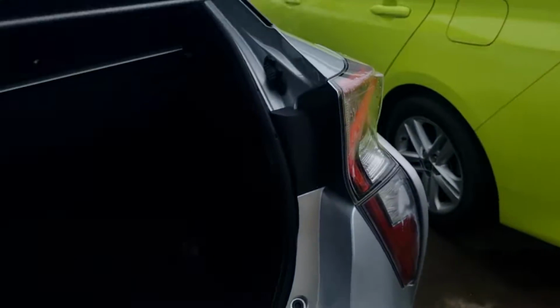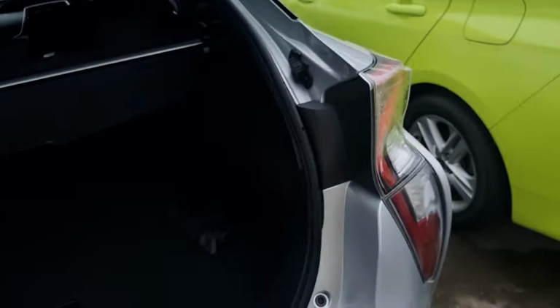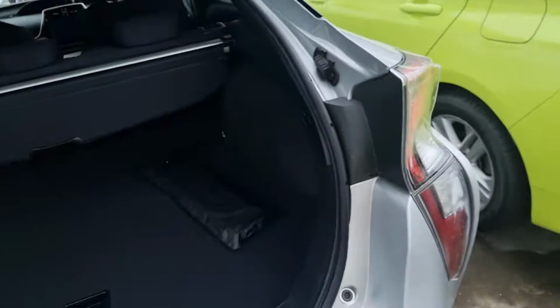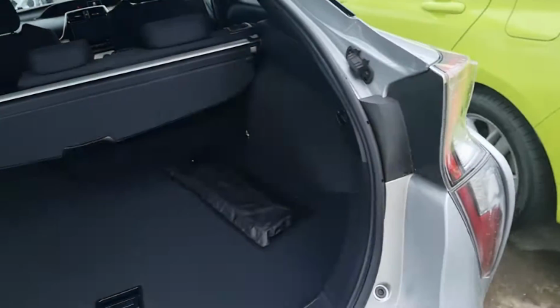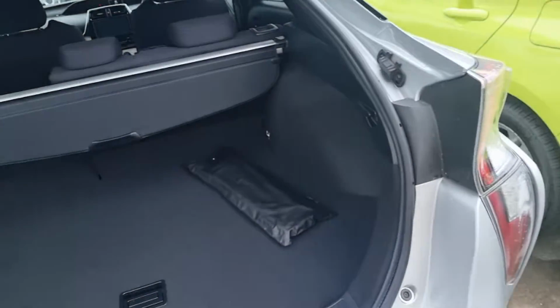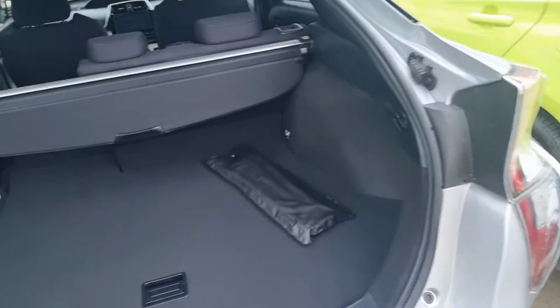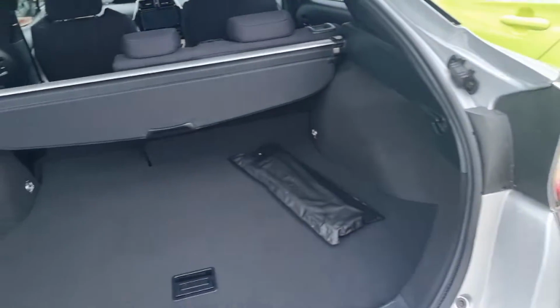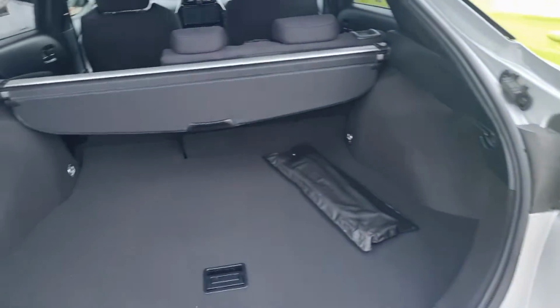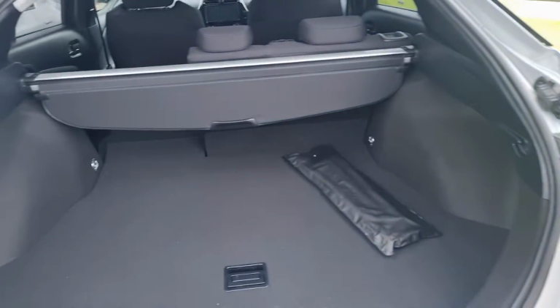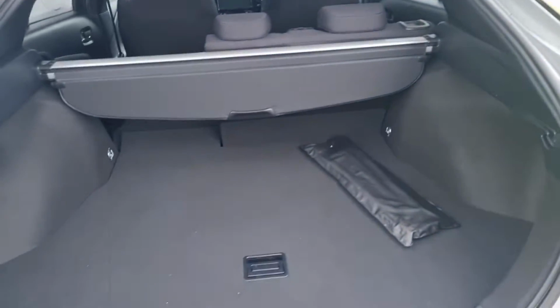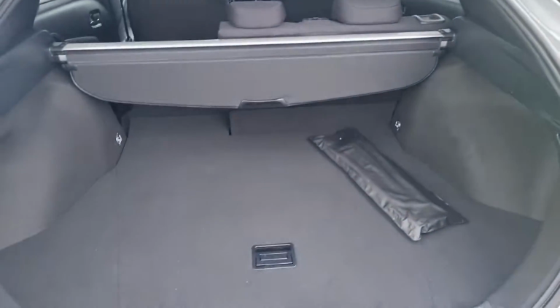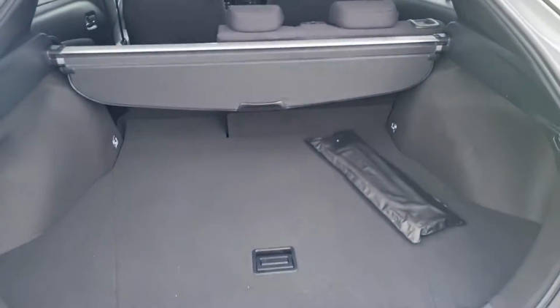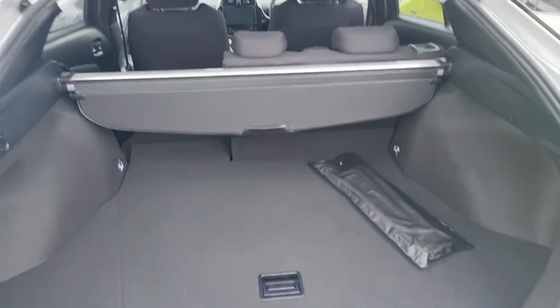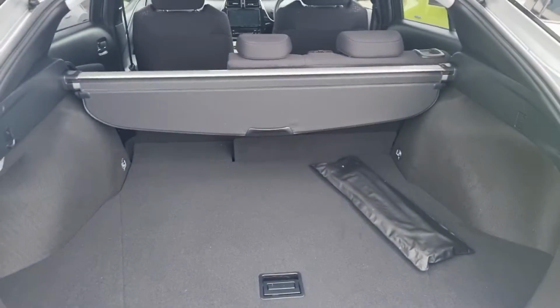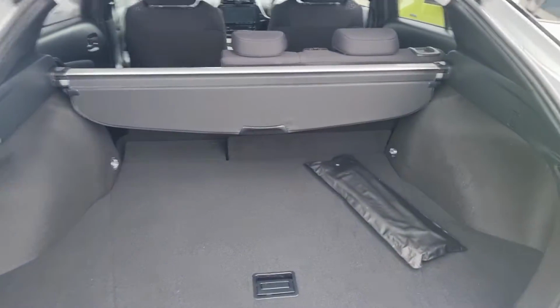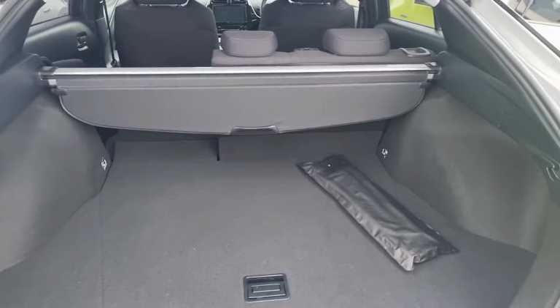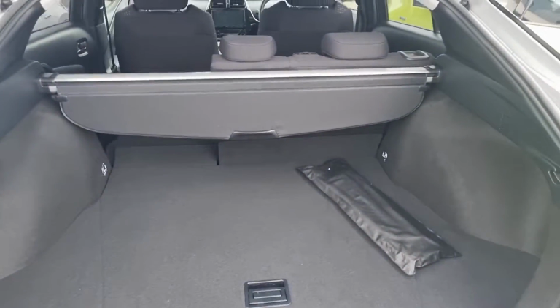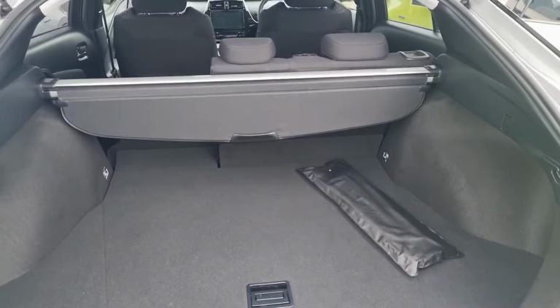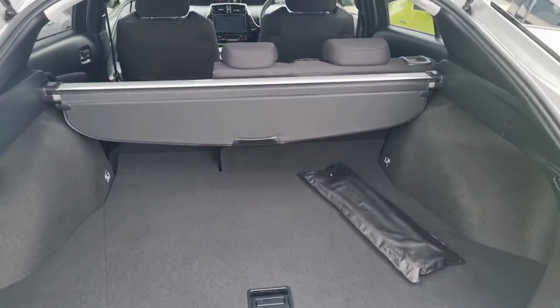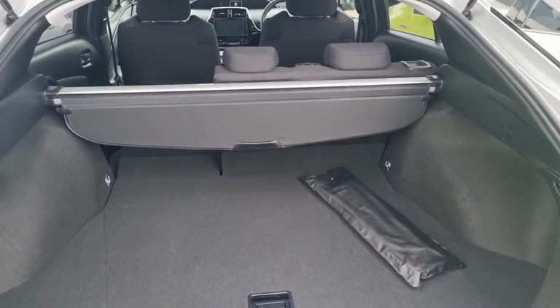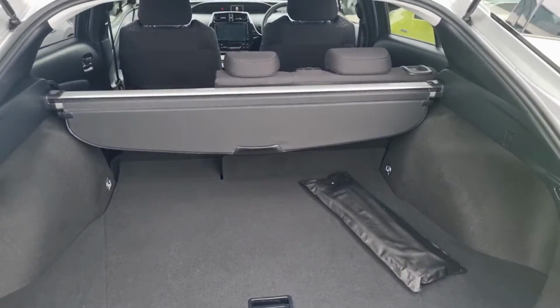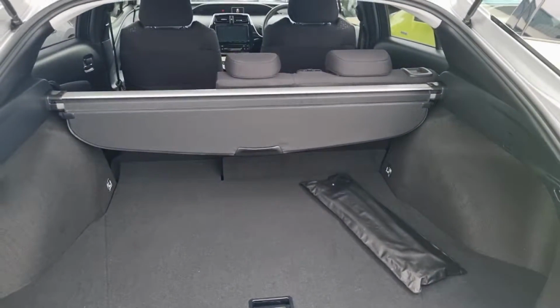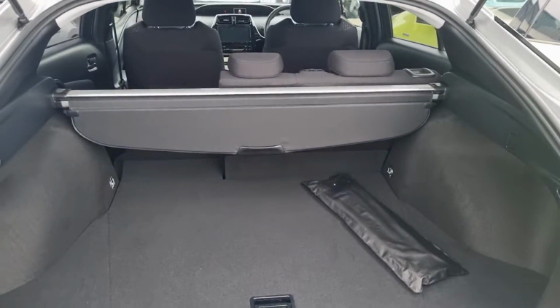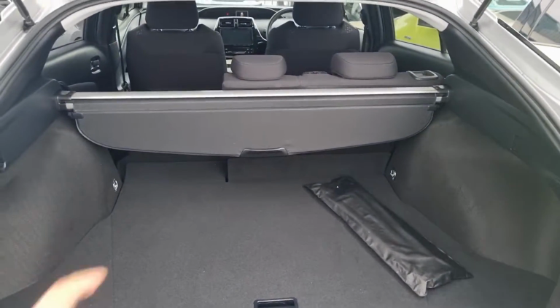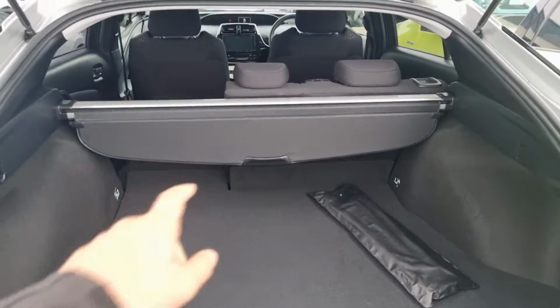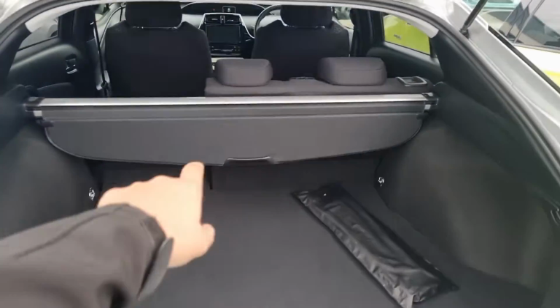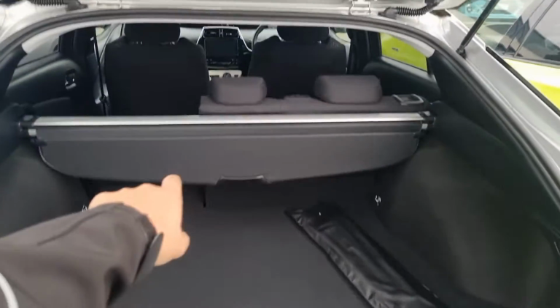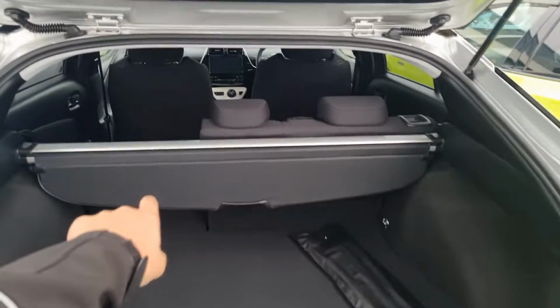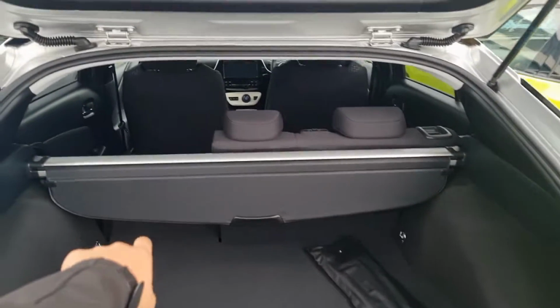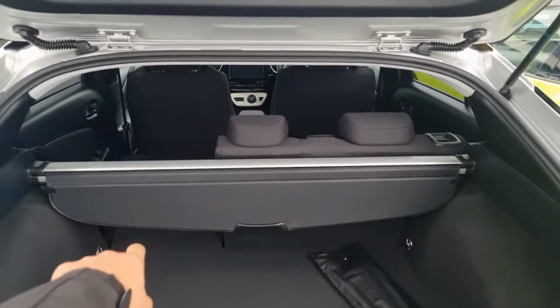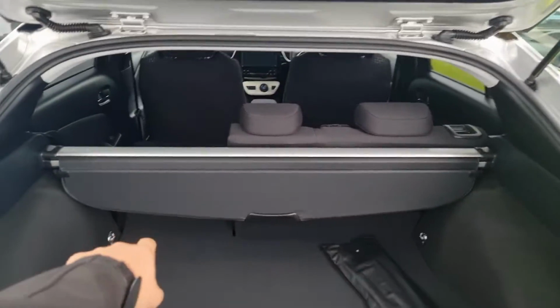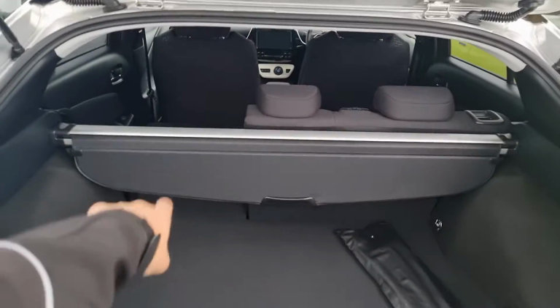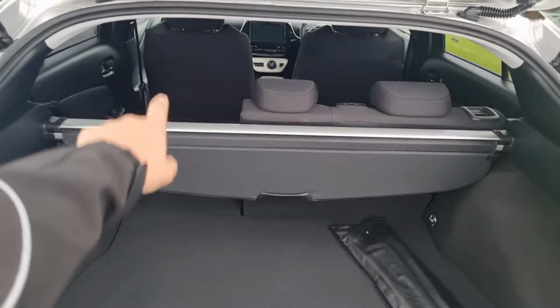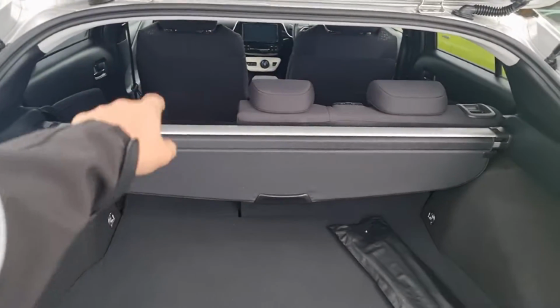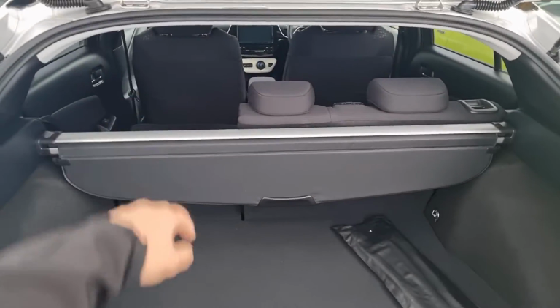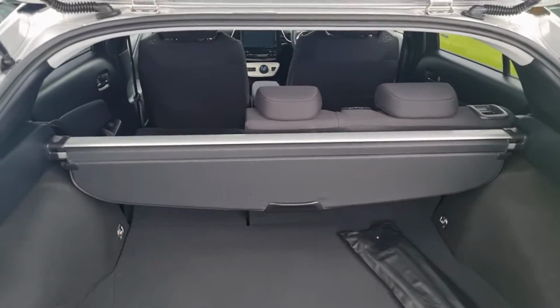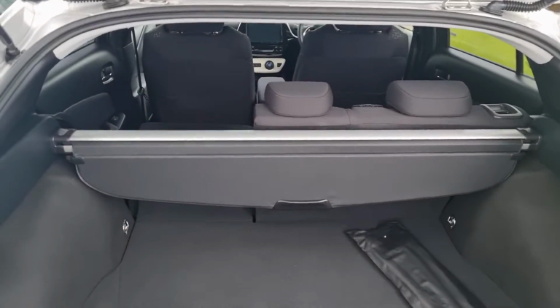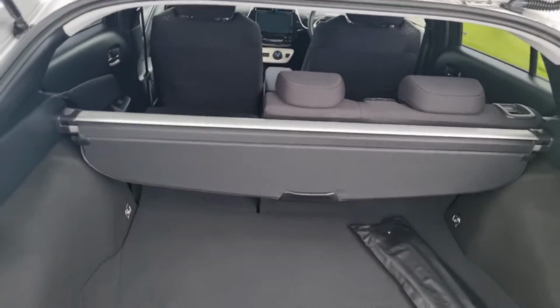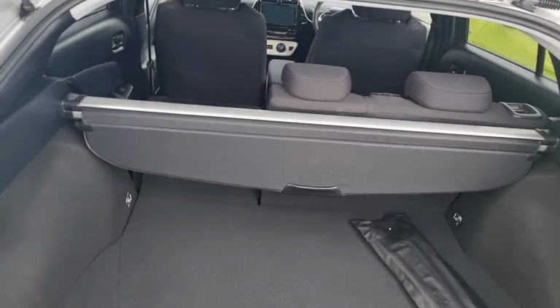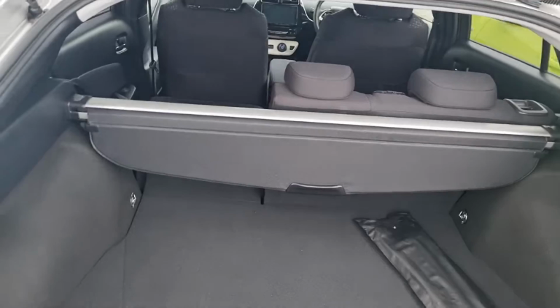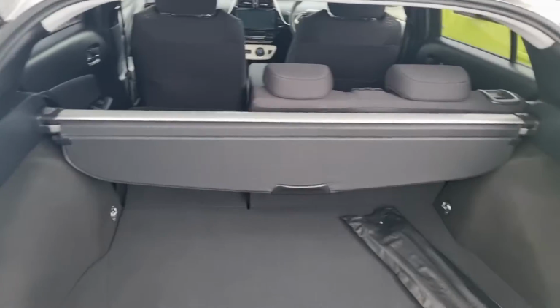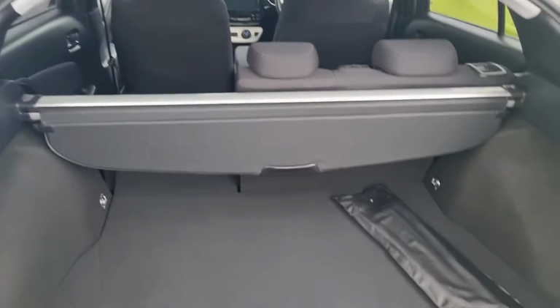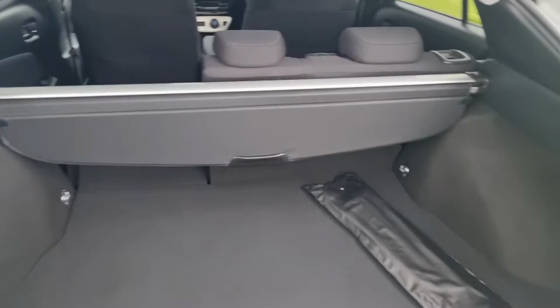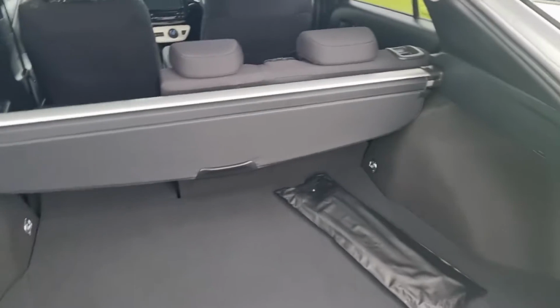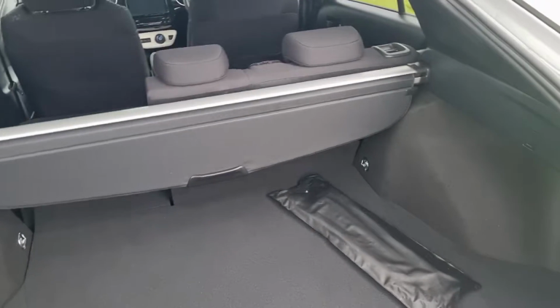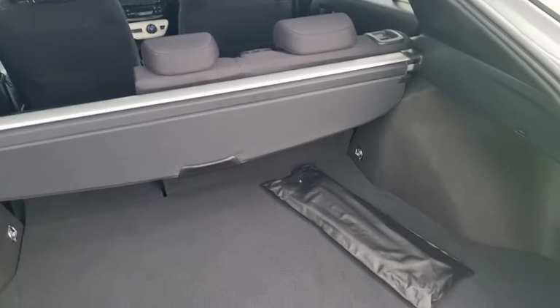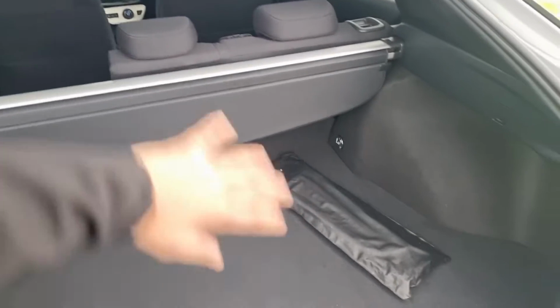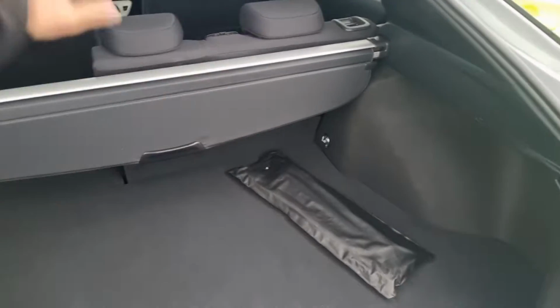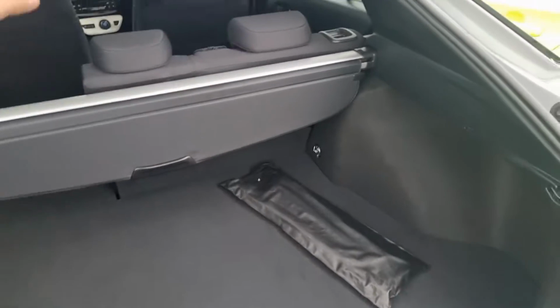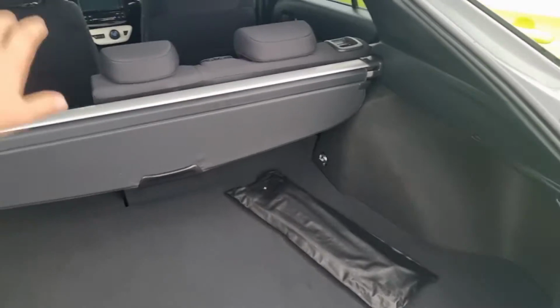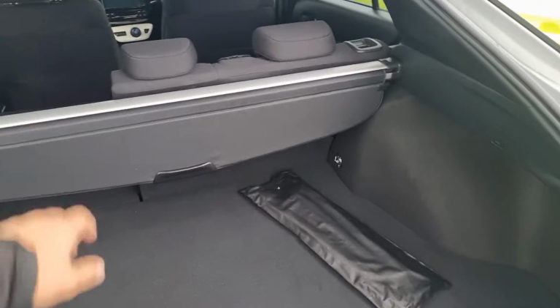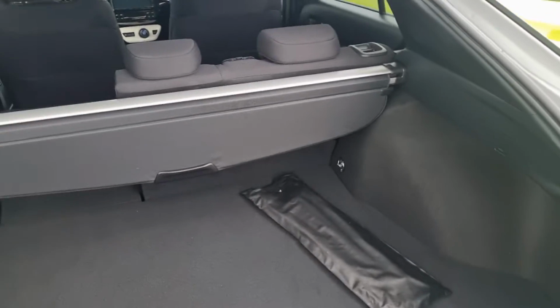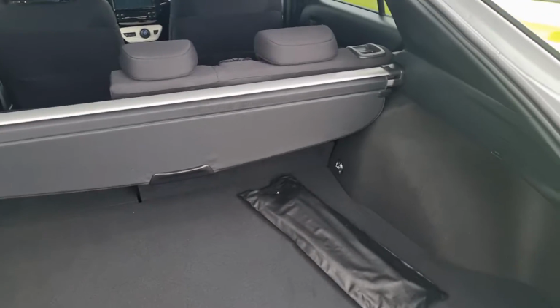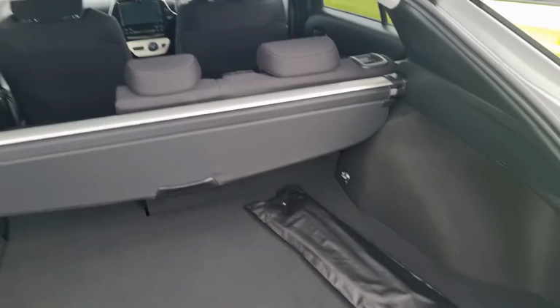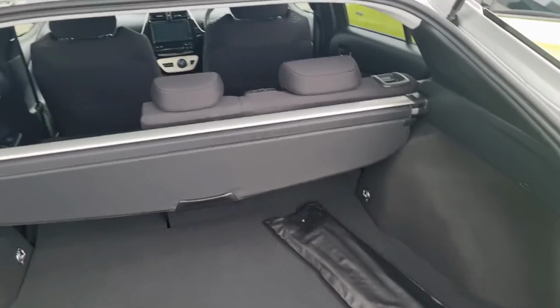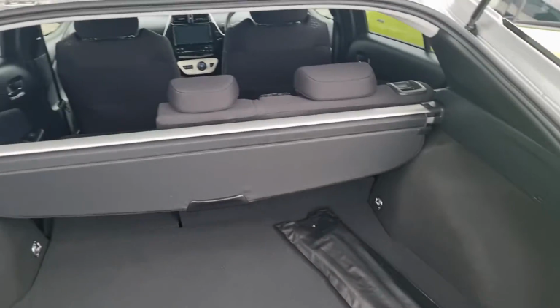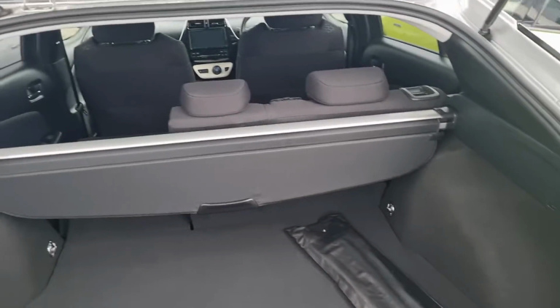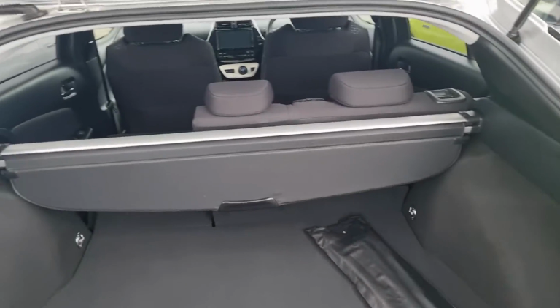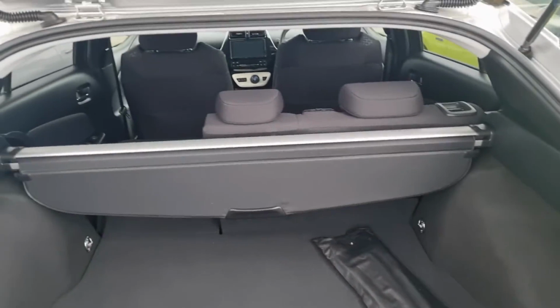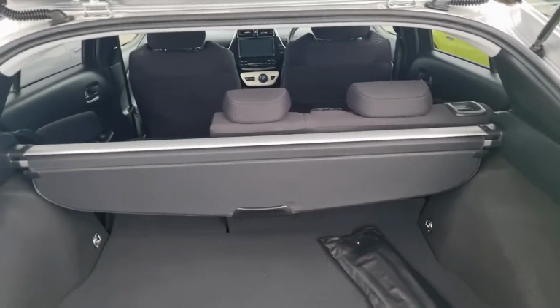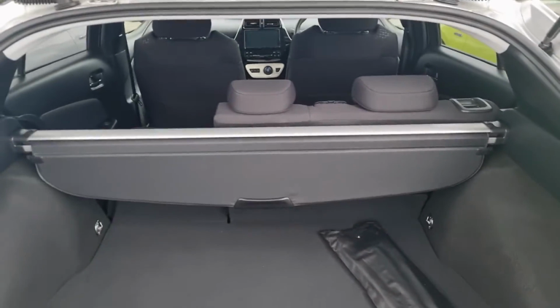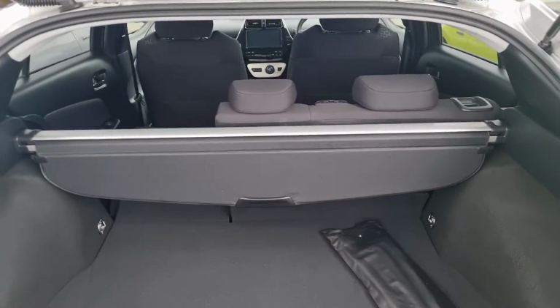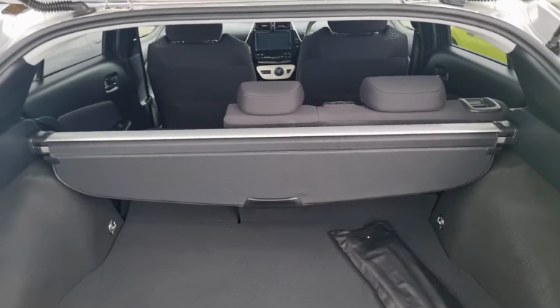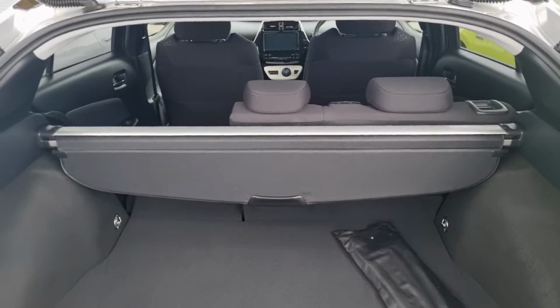These things come with a whole lot of boot space, and as you can see, those seats fold down near flat, so you can actually move a whole lot of stuff with this.